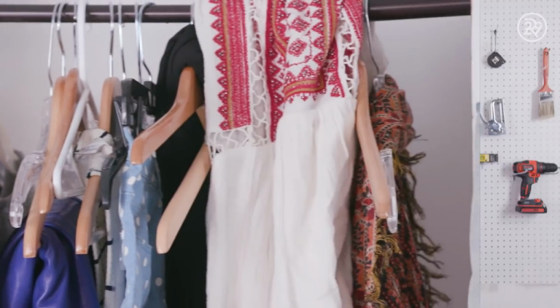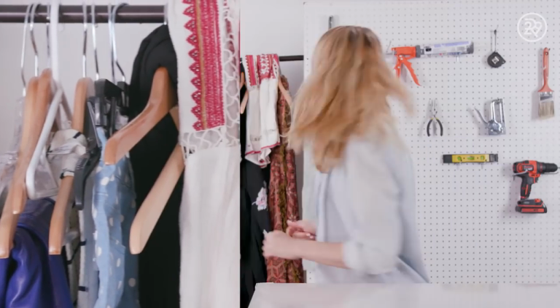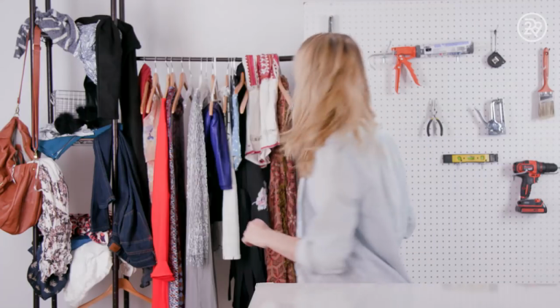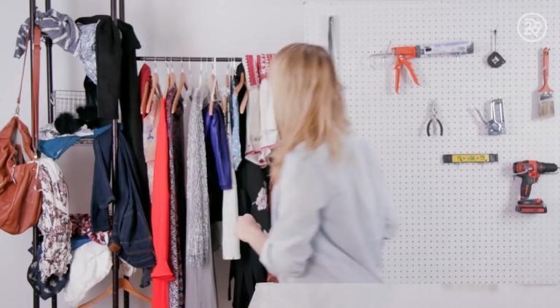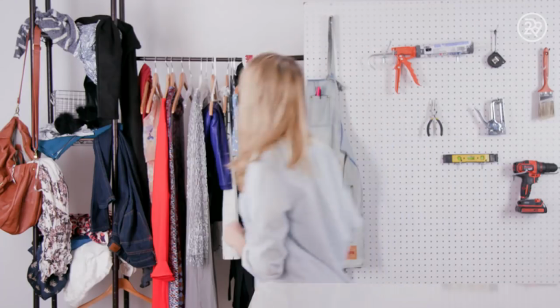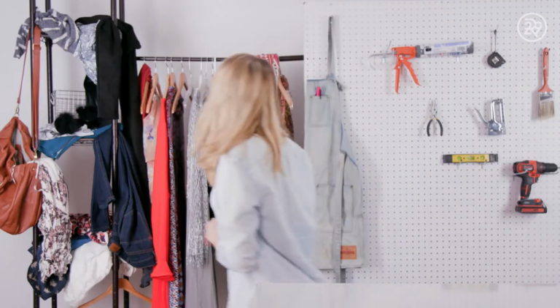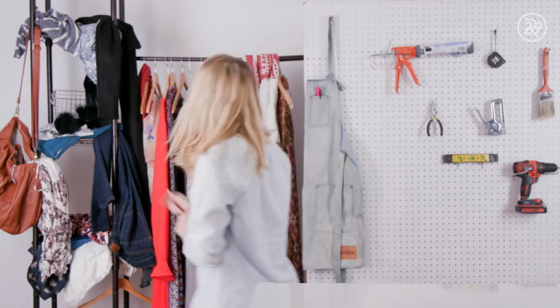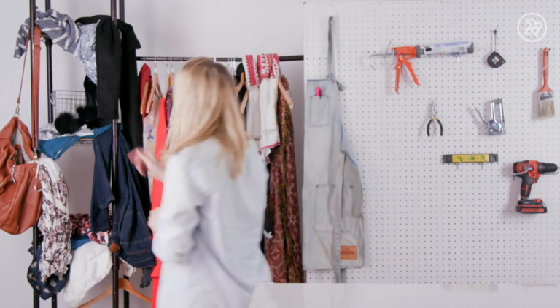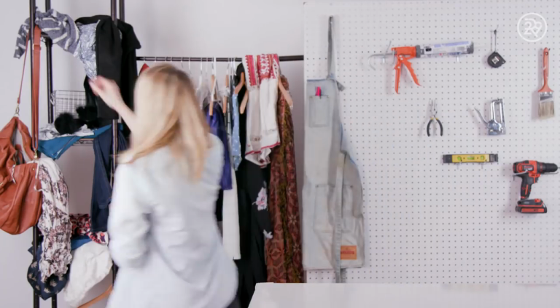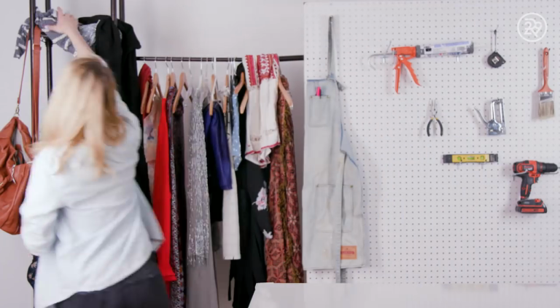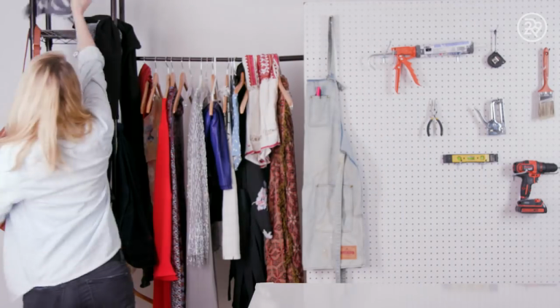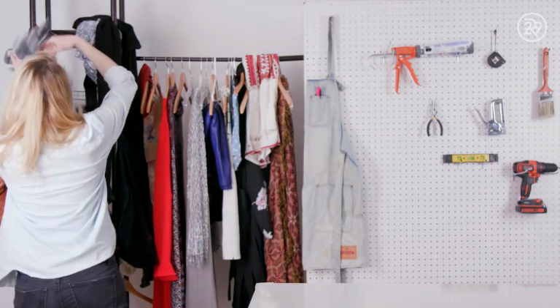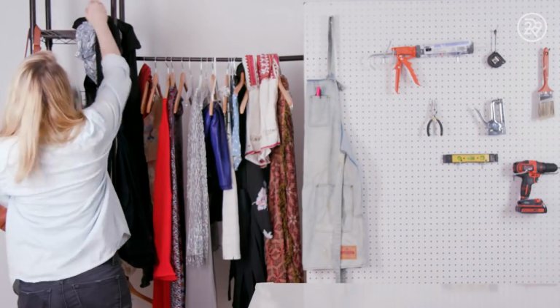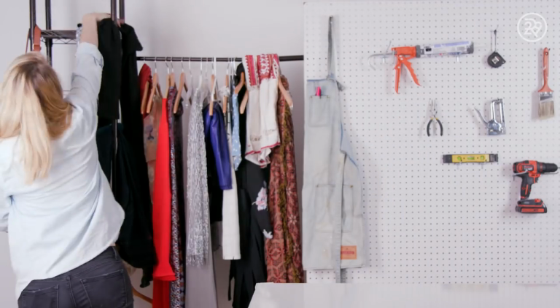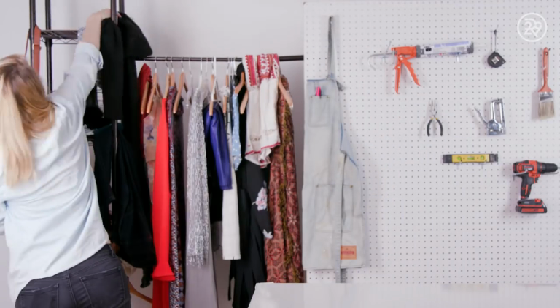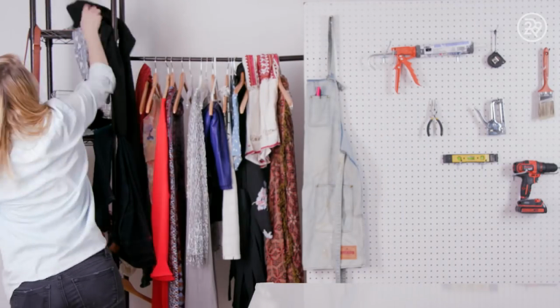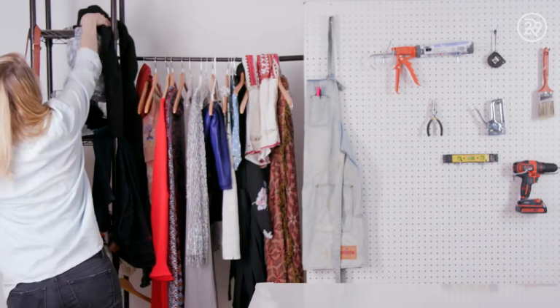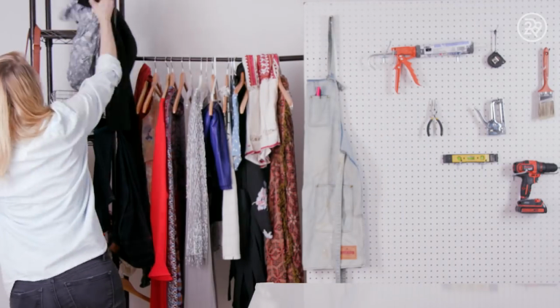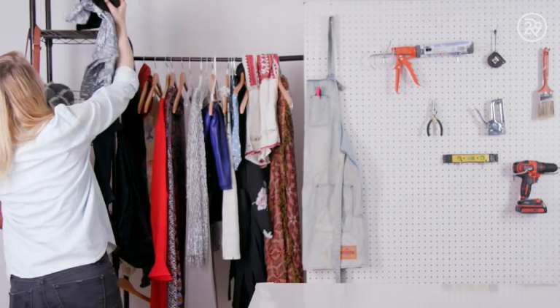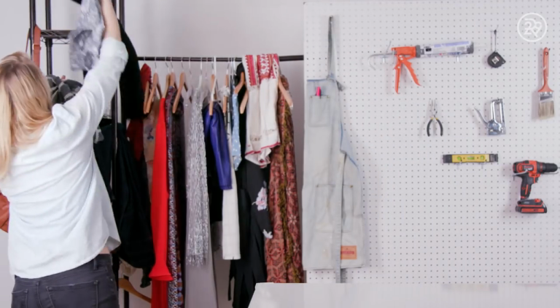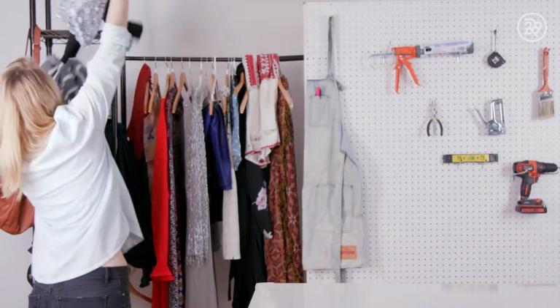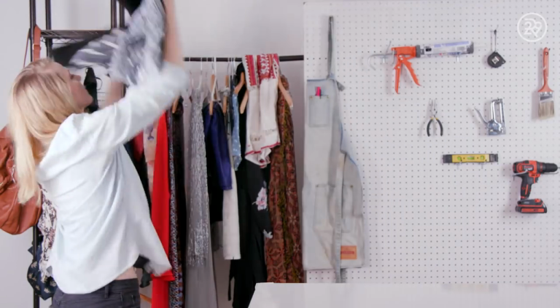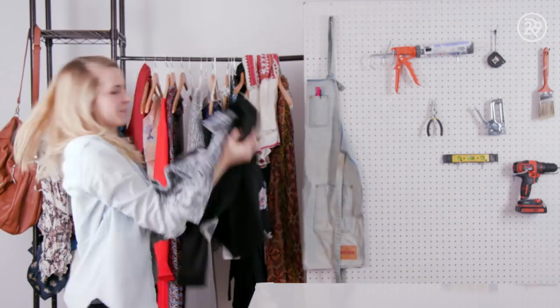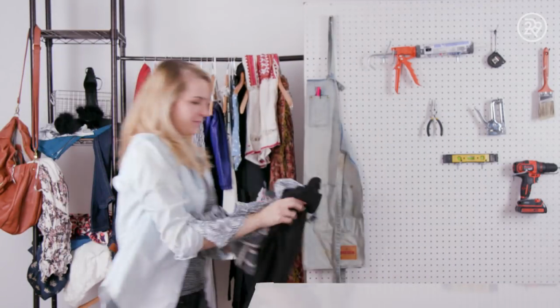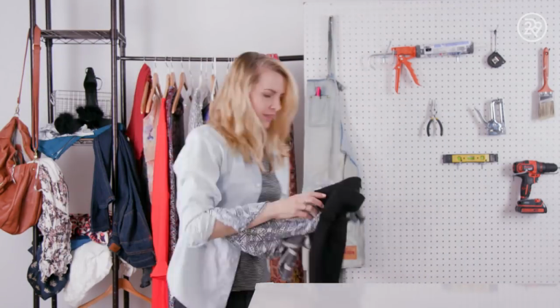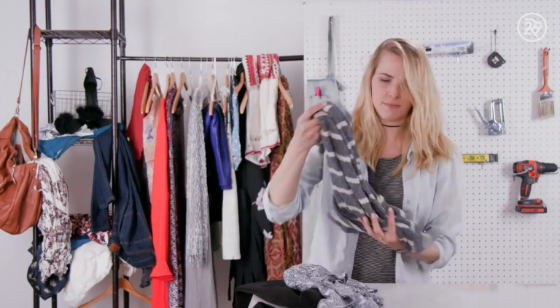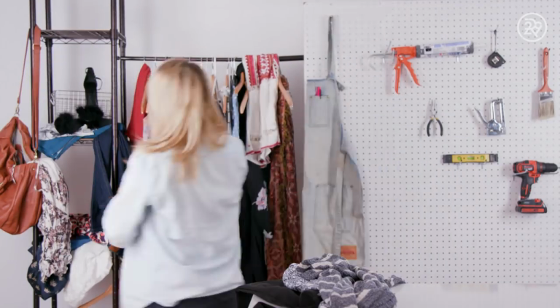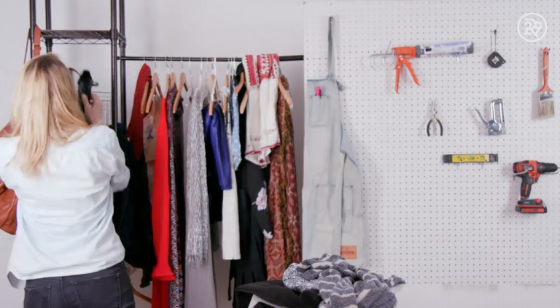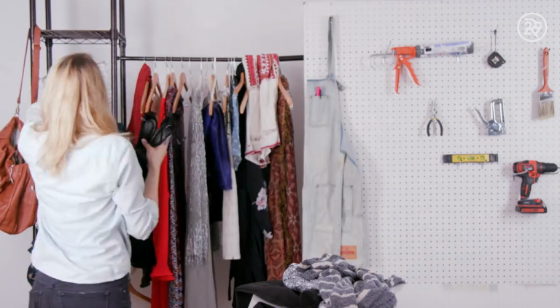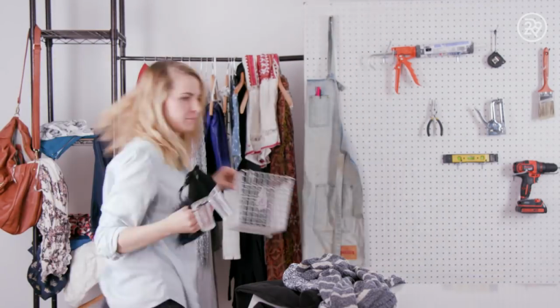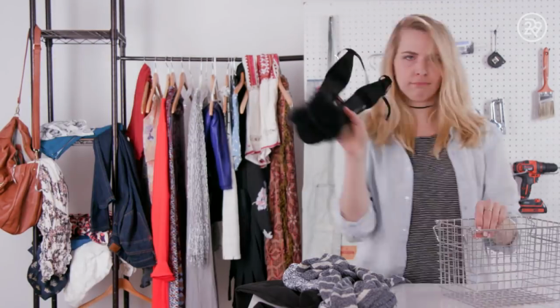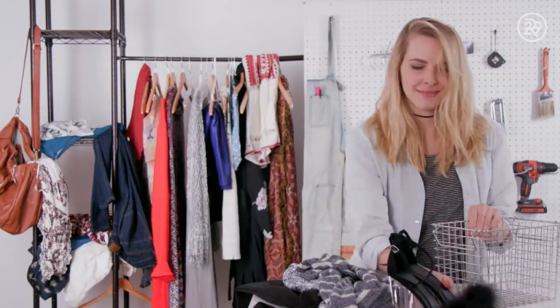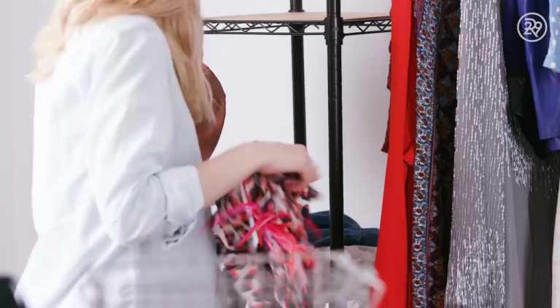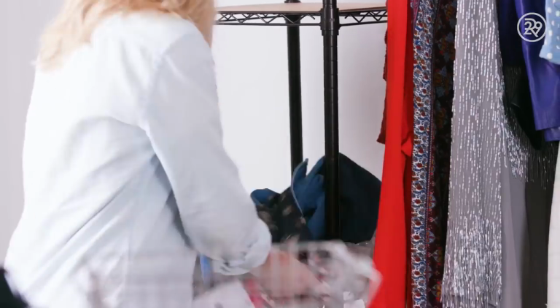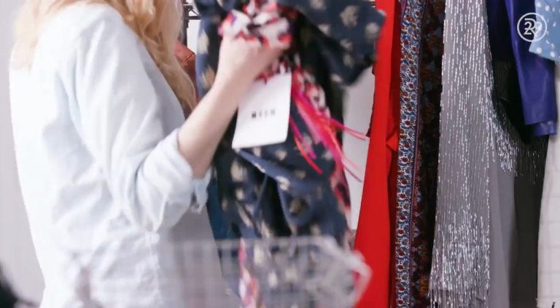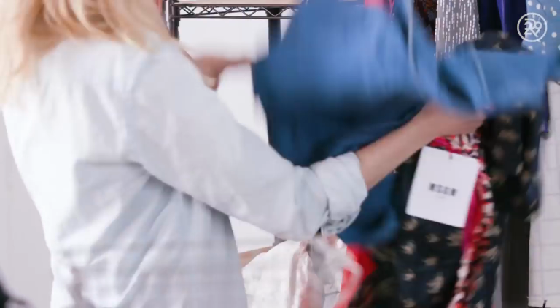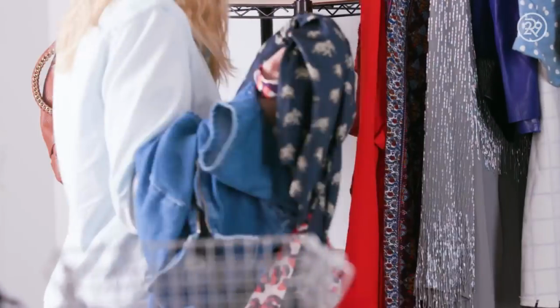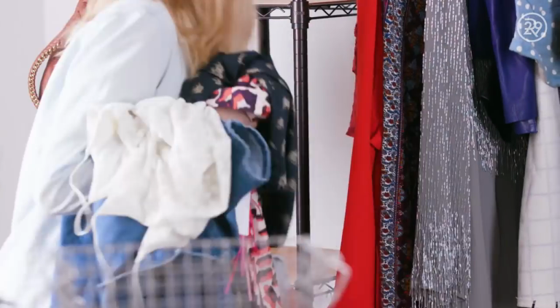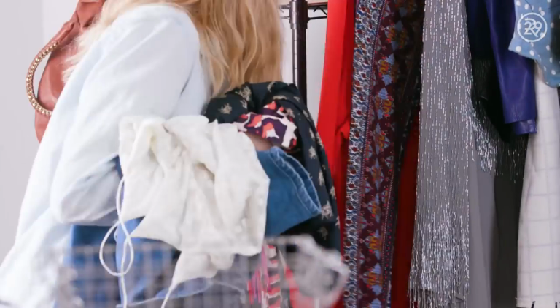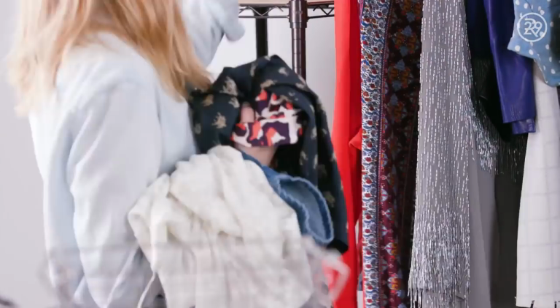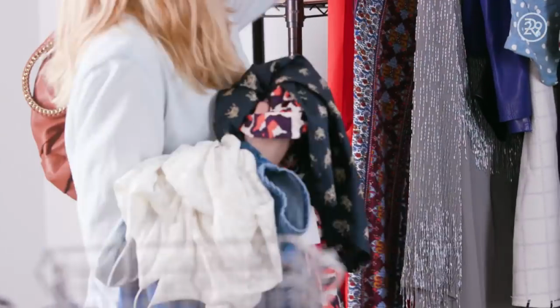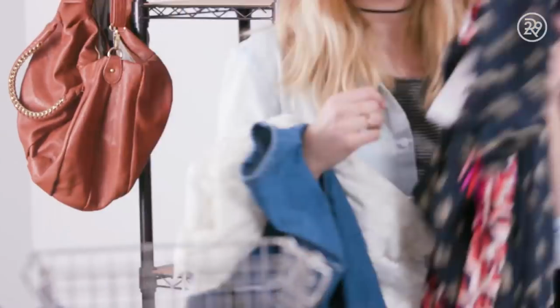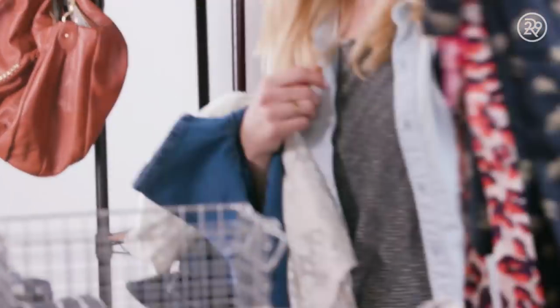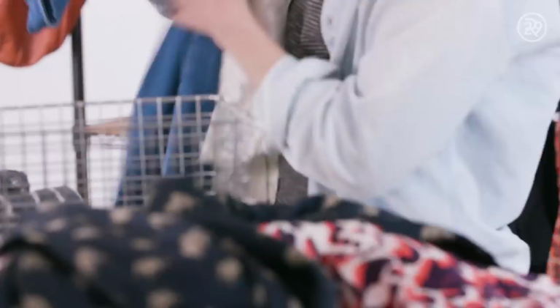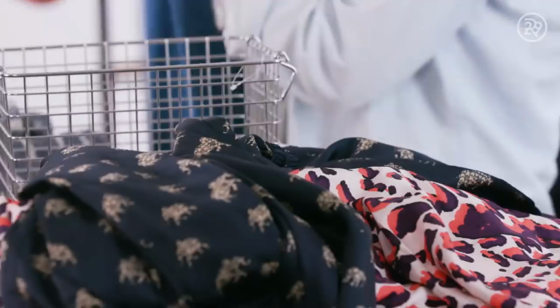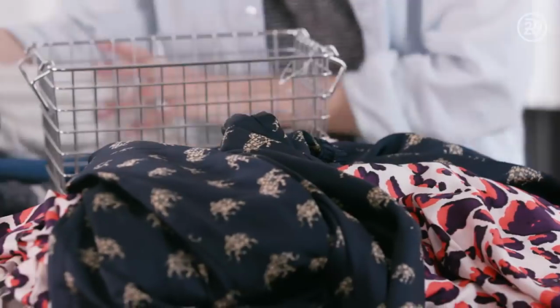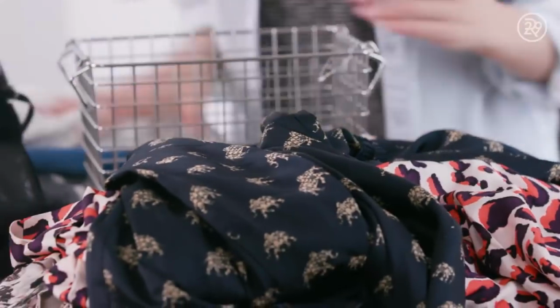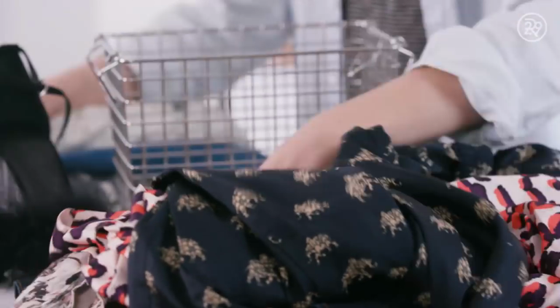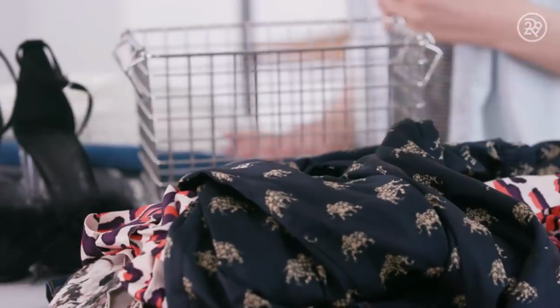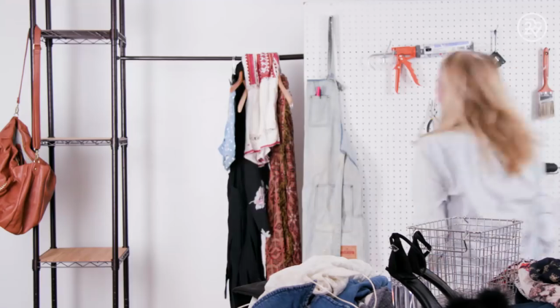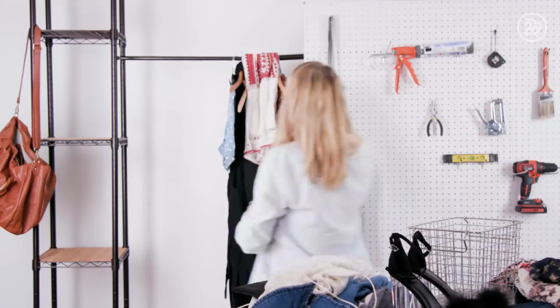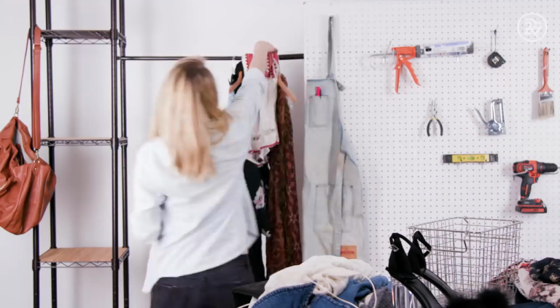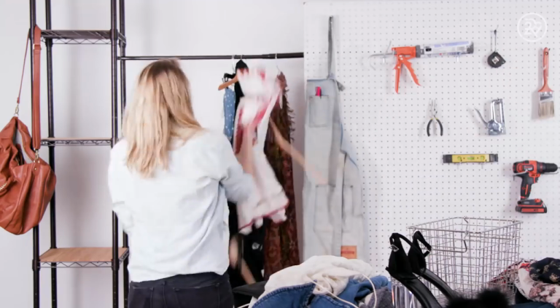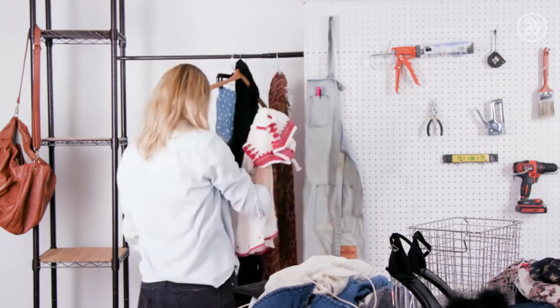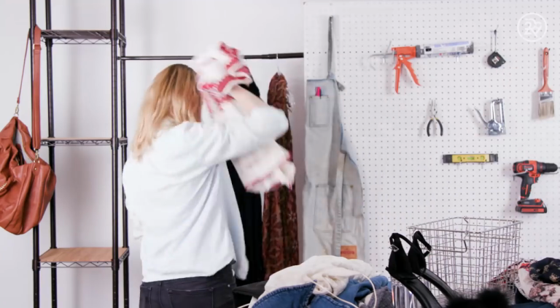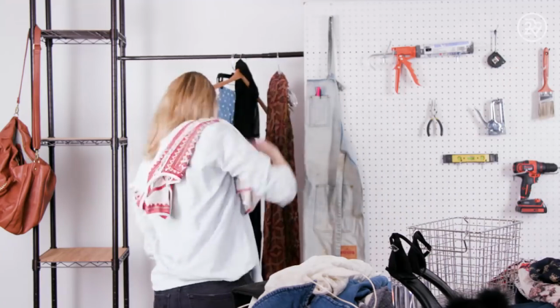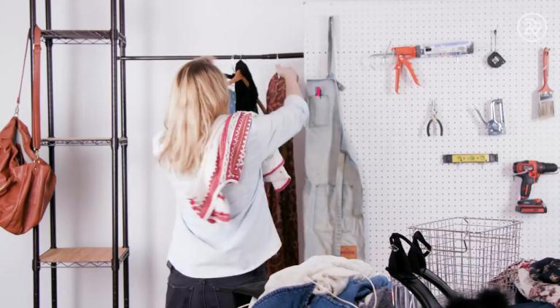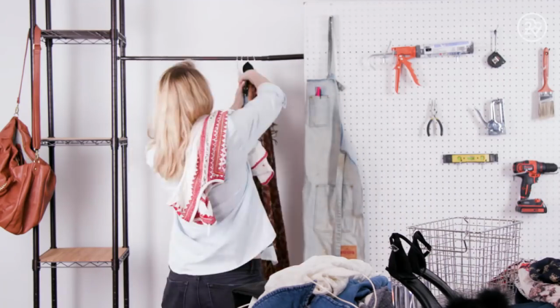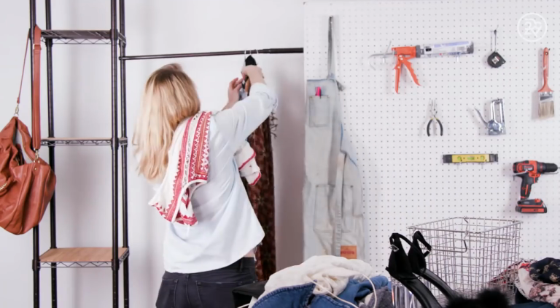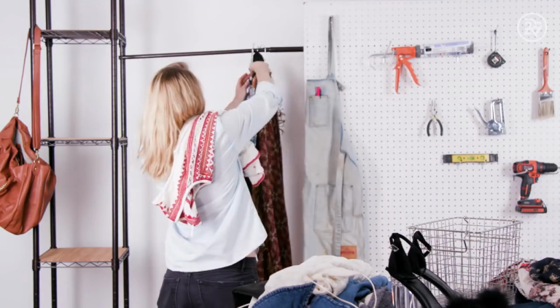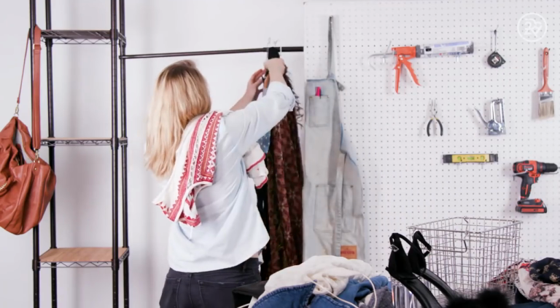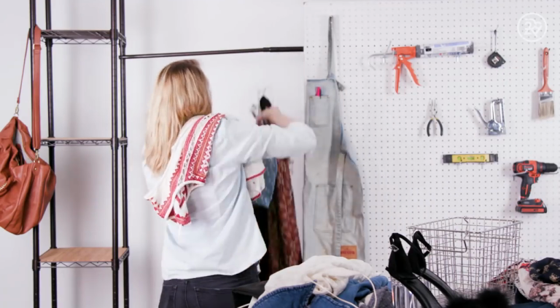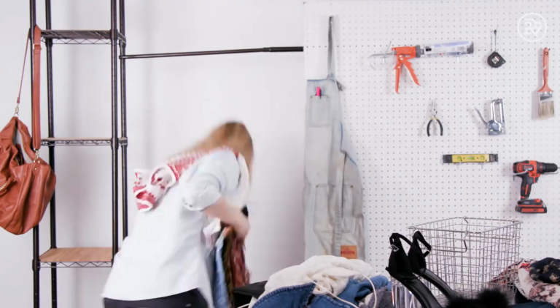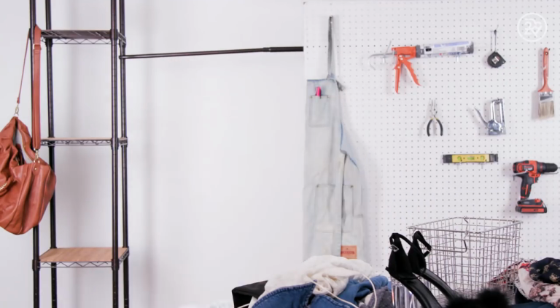Okay, so first things first — empty out the closet. I'm talking completely empty. If we're going to get to the bottom of this we need to see everything out on the table.